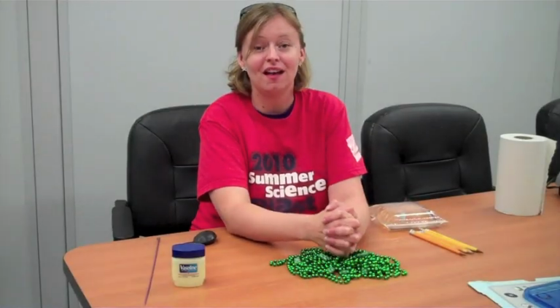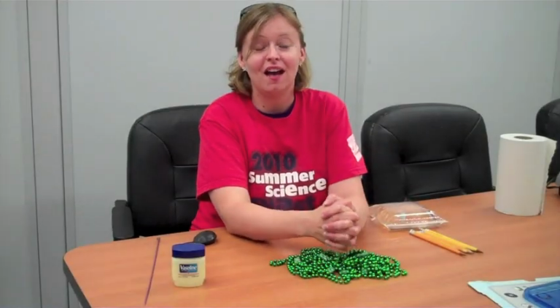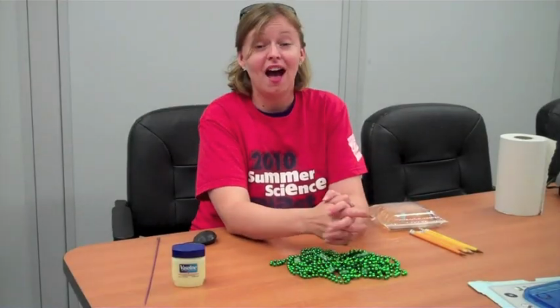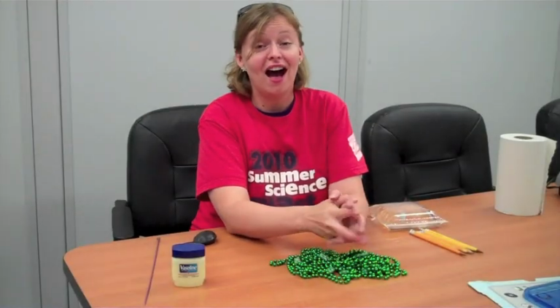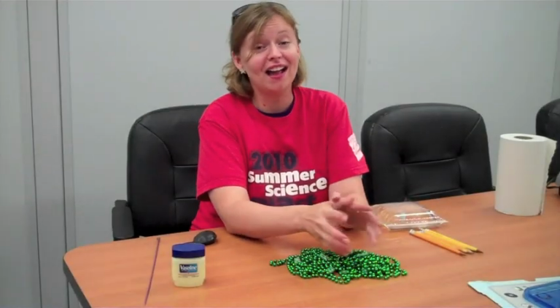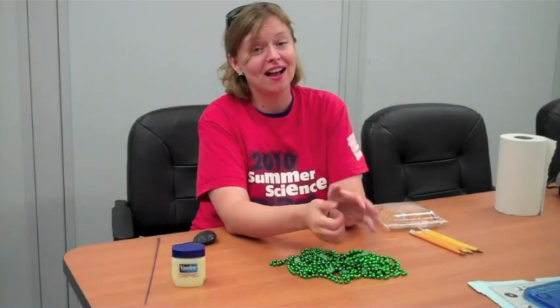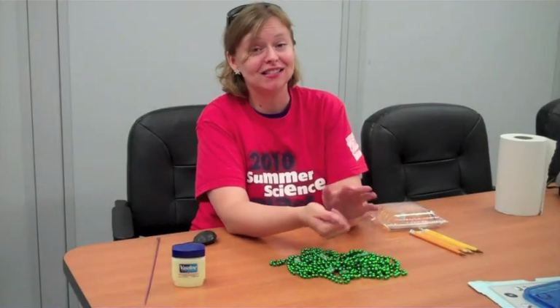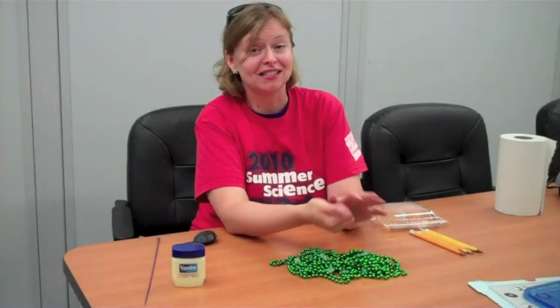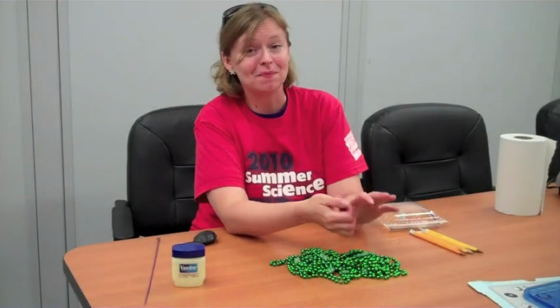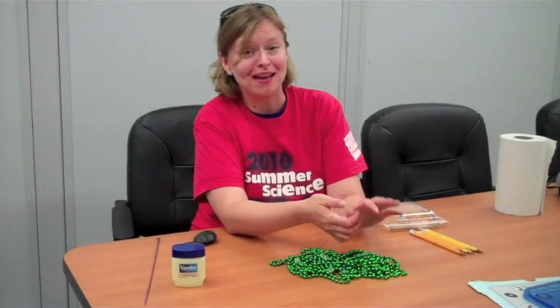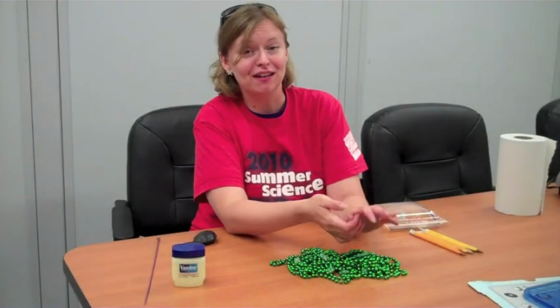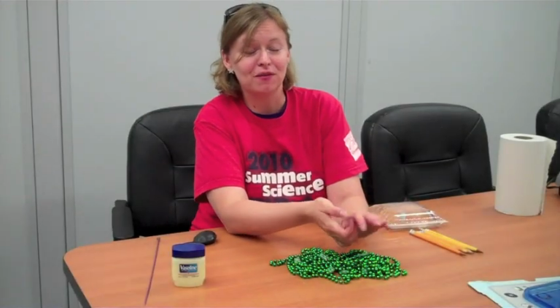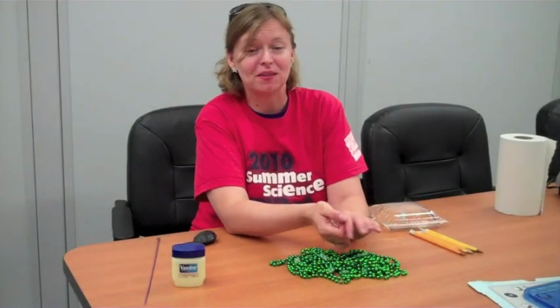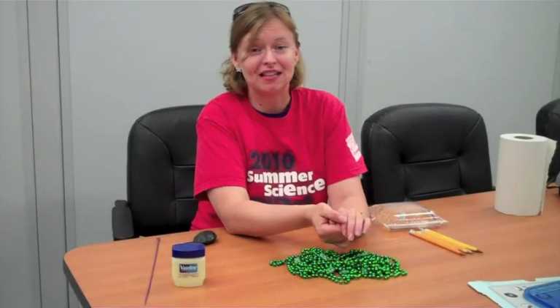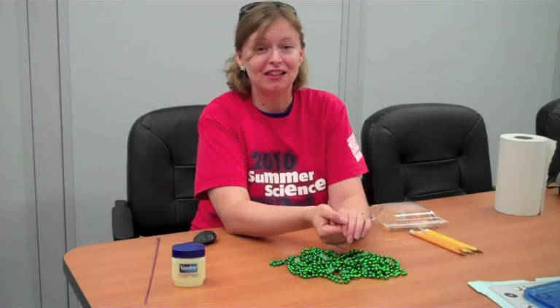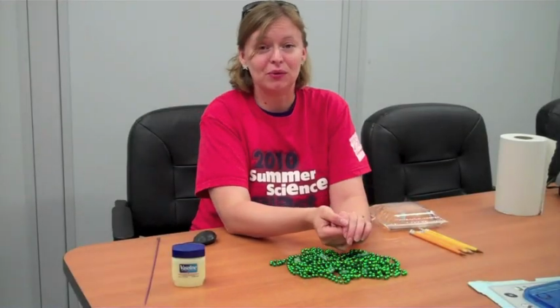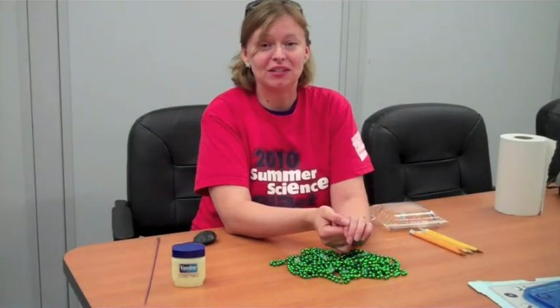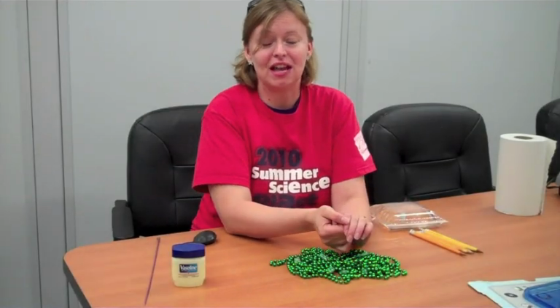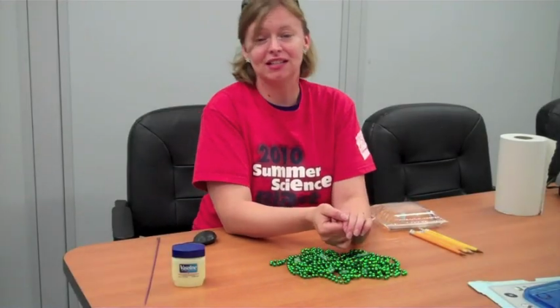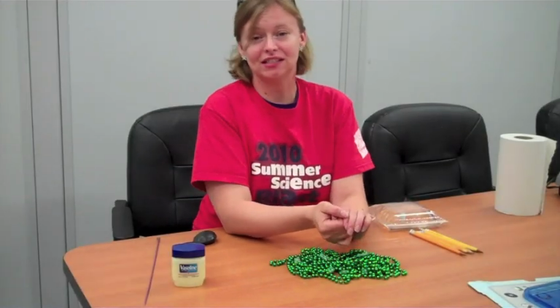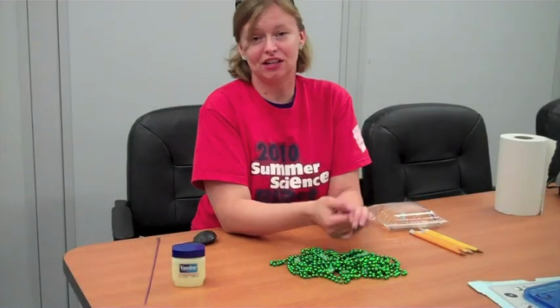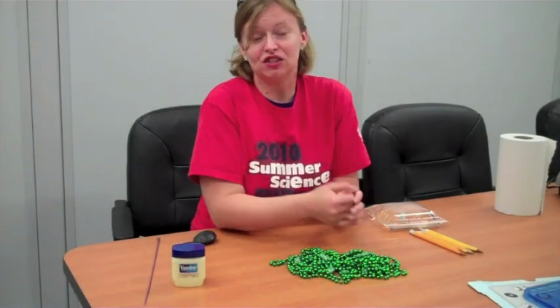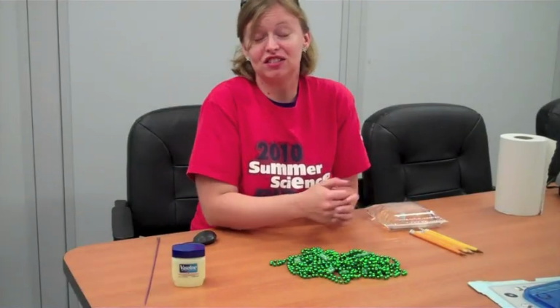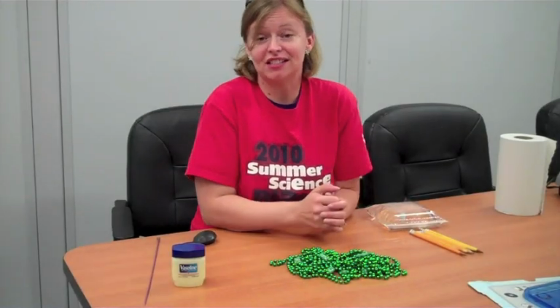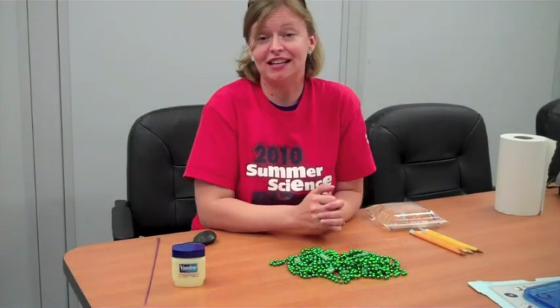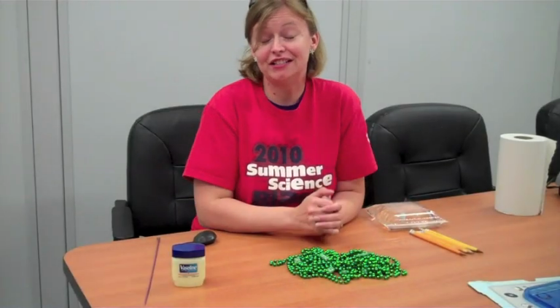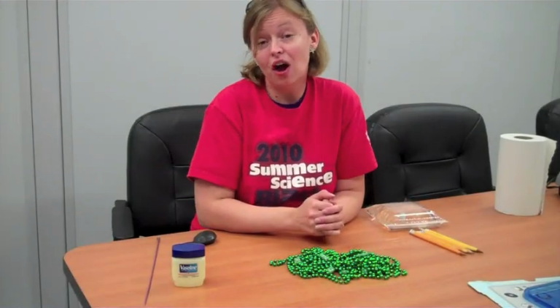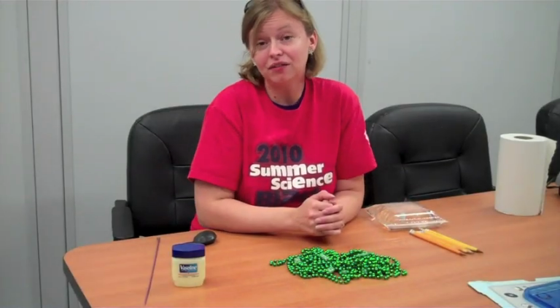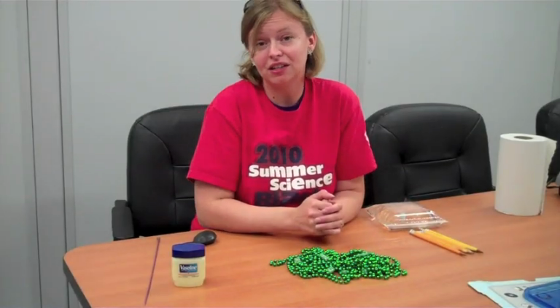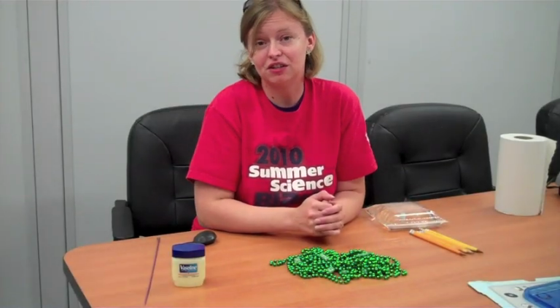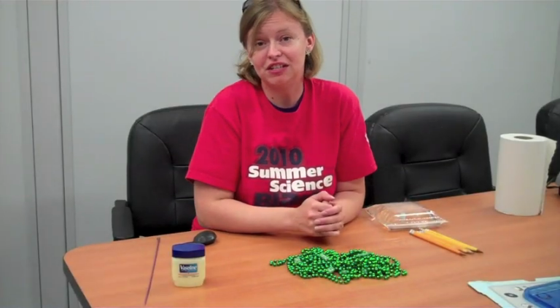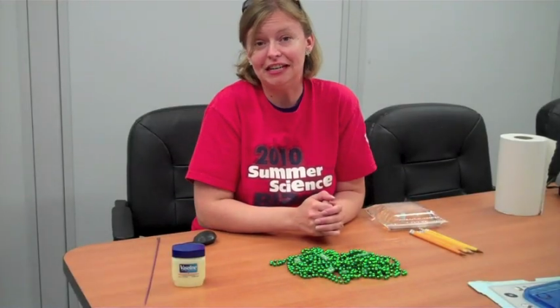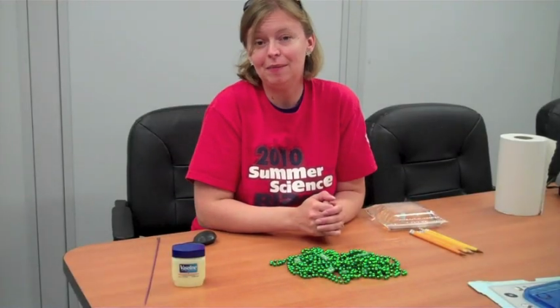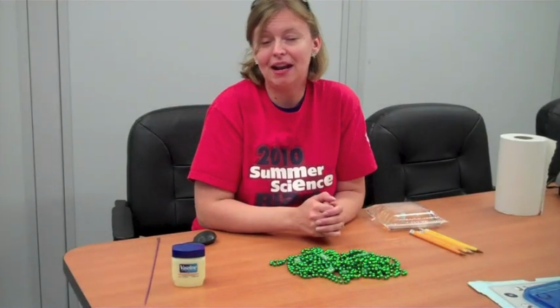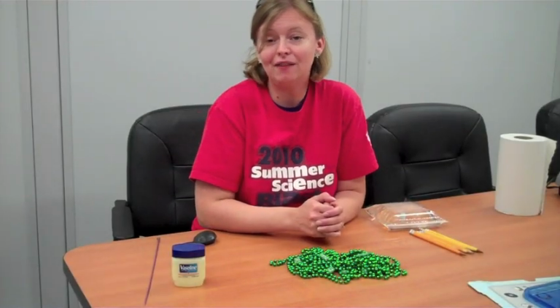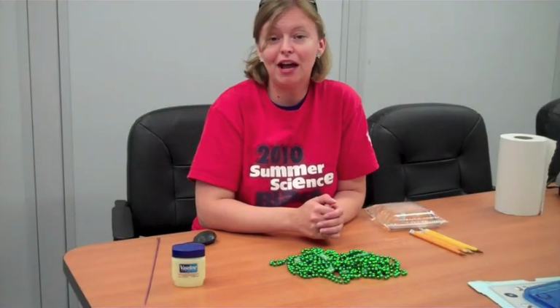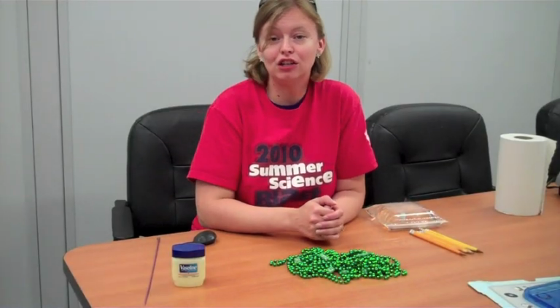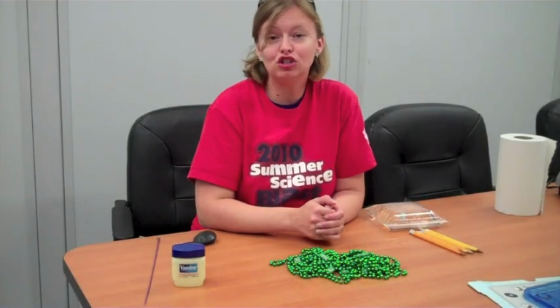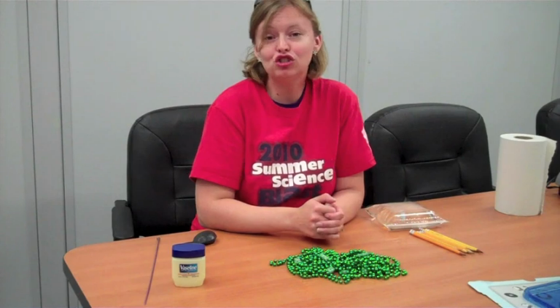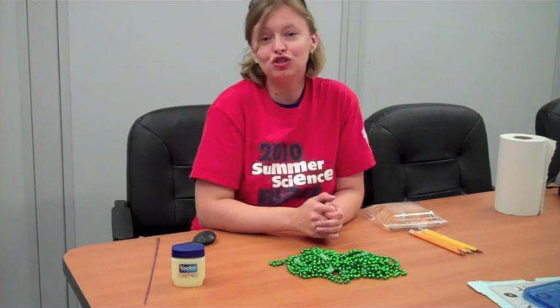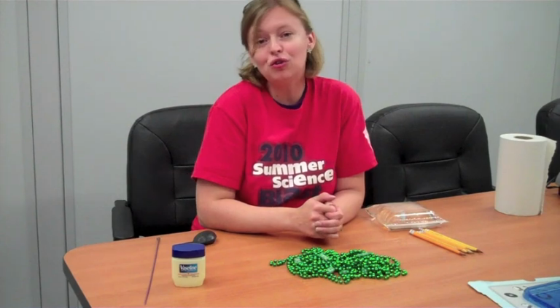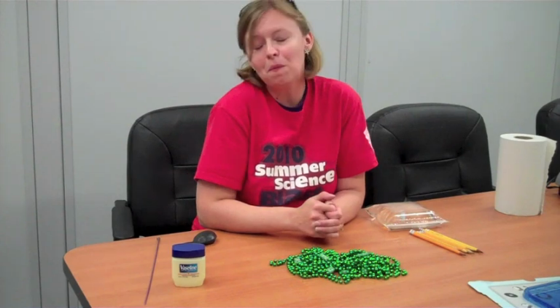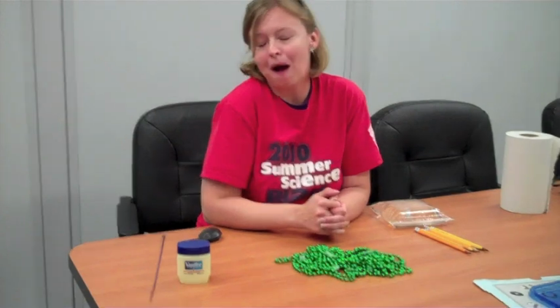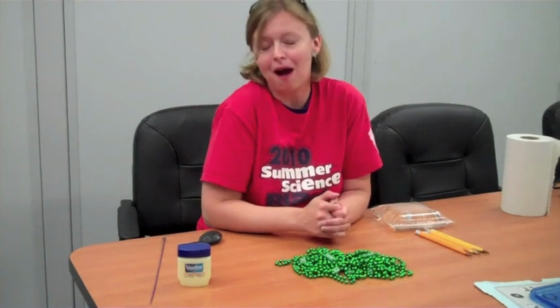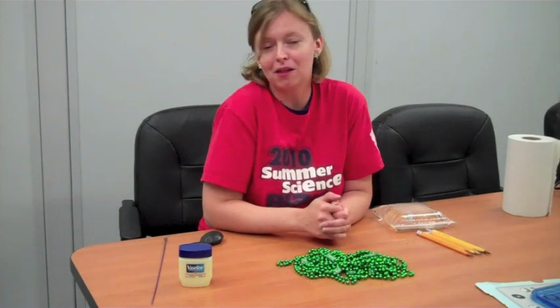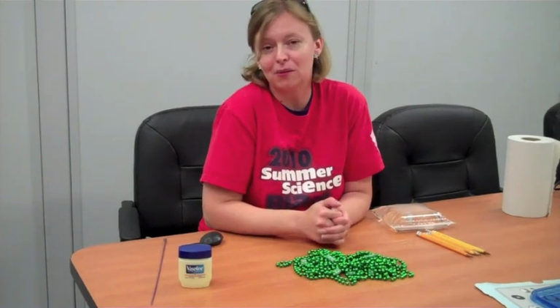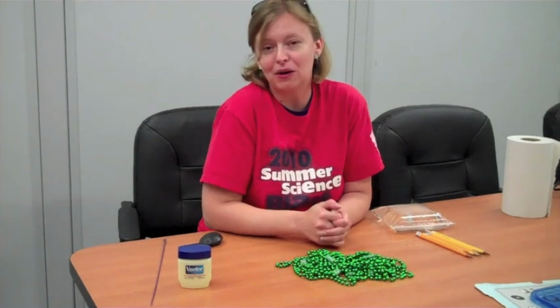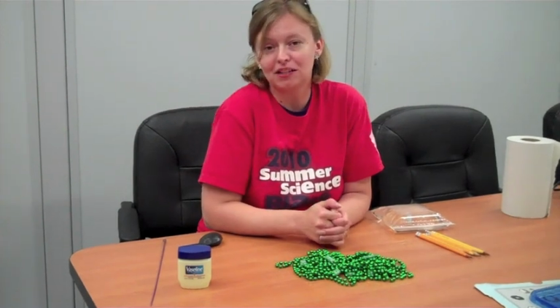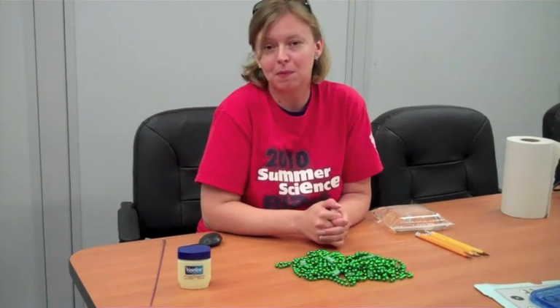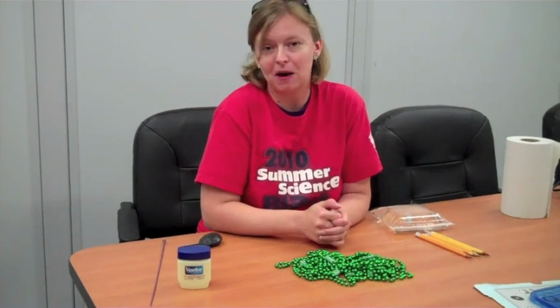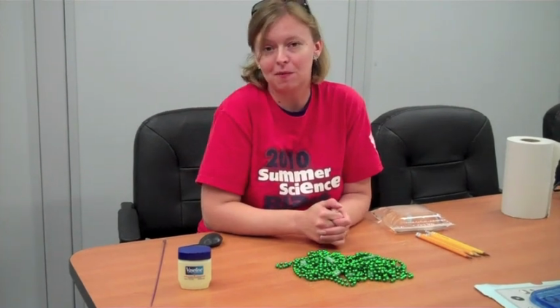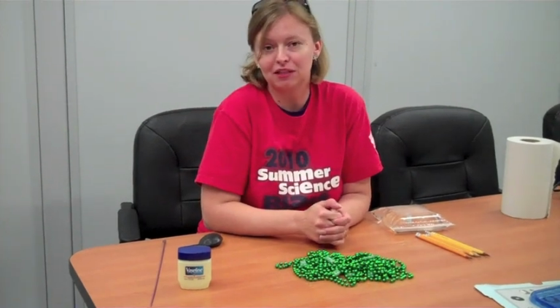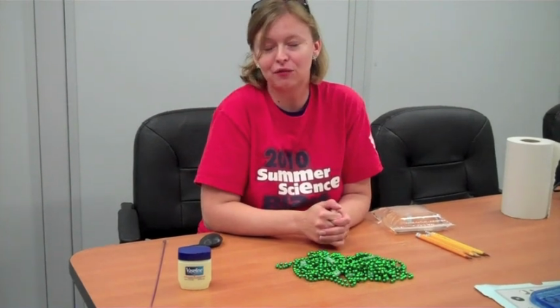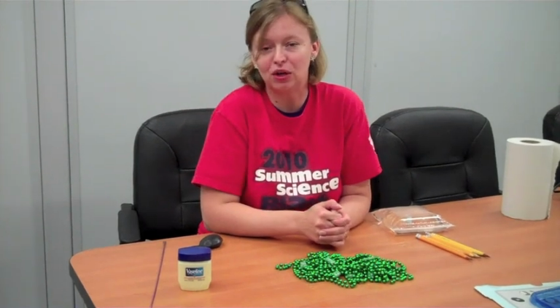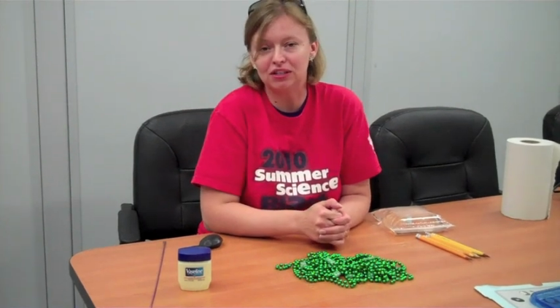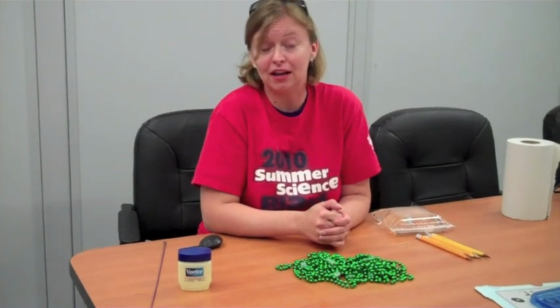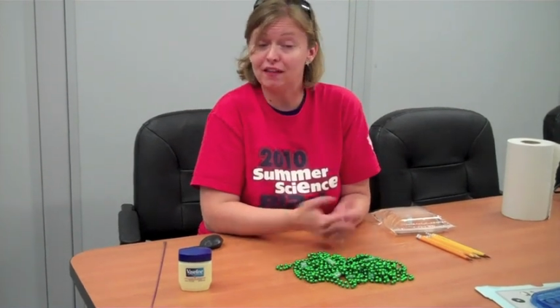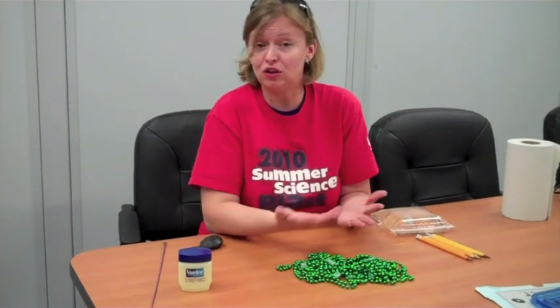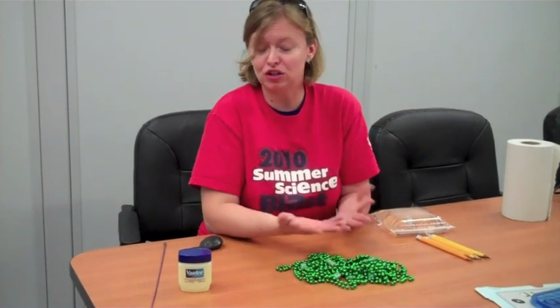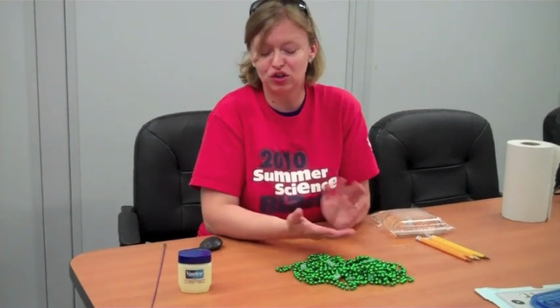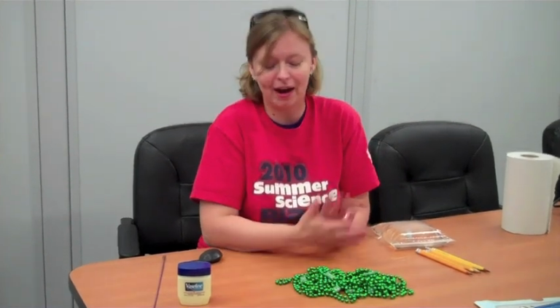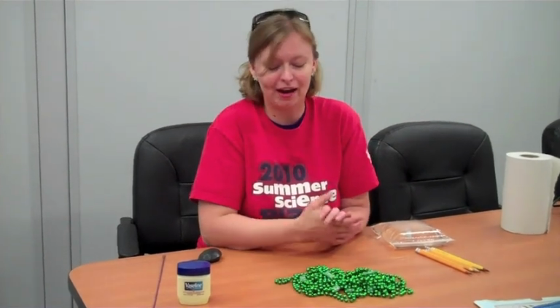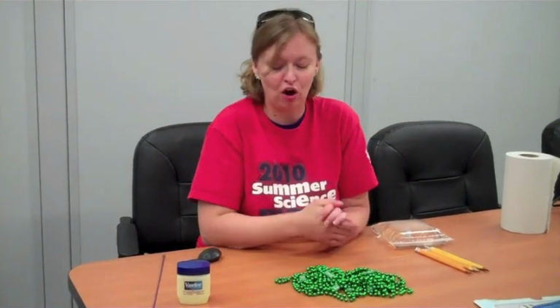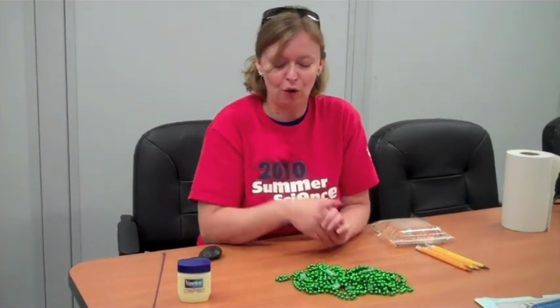Hi guys, it's Amanda from the St. Louis Science Center's Science Off Center team, and I've got two polymer experiments for you today that you can try at home.